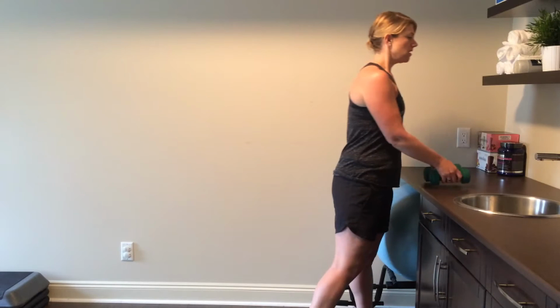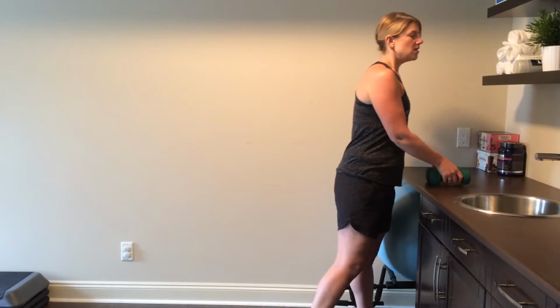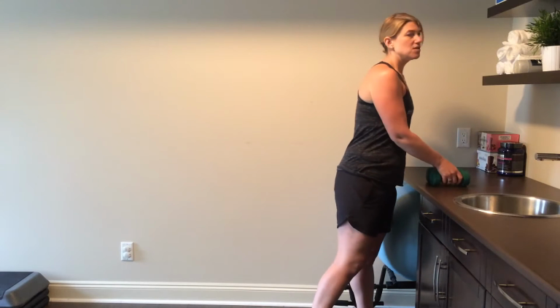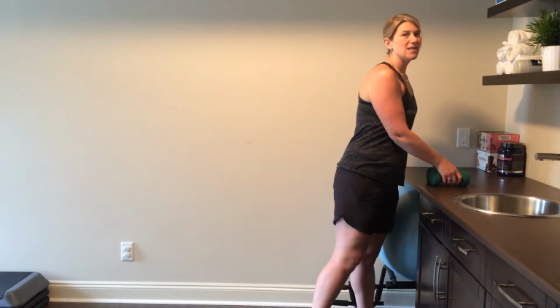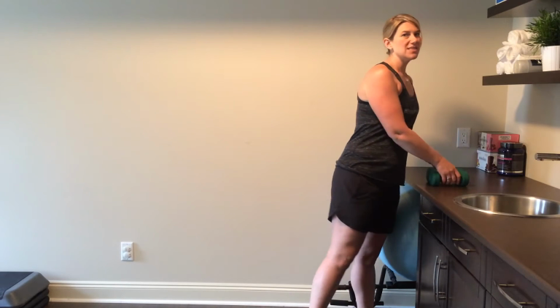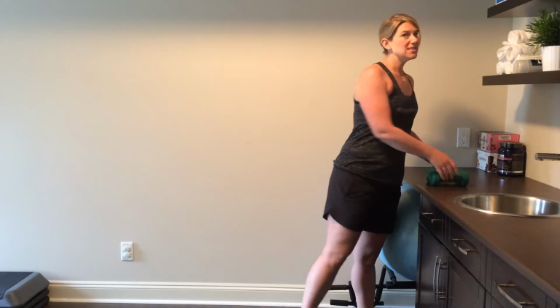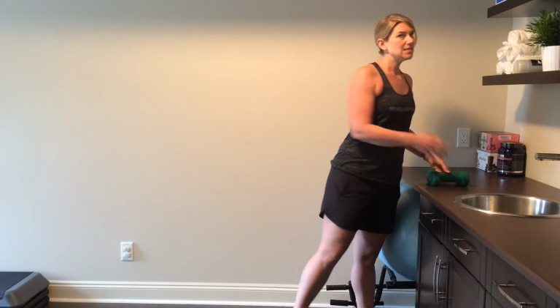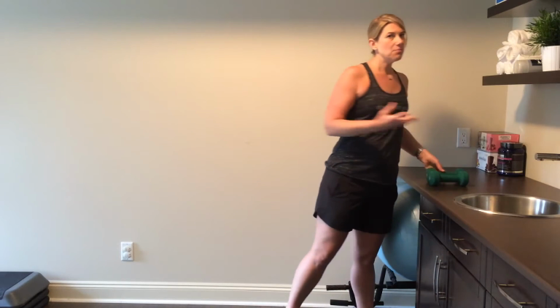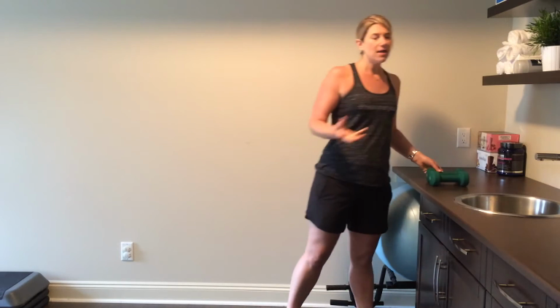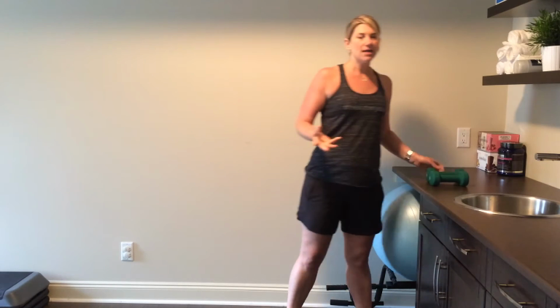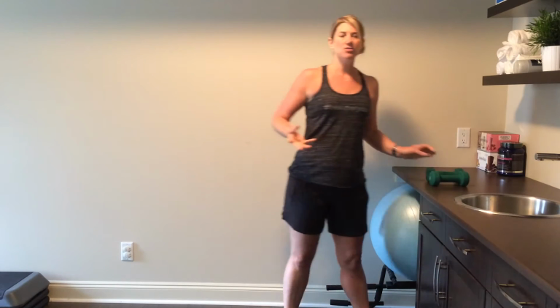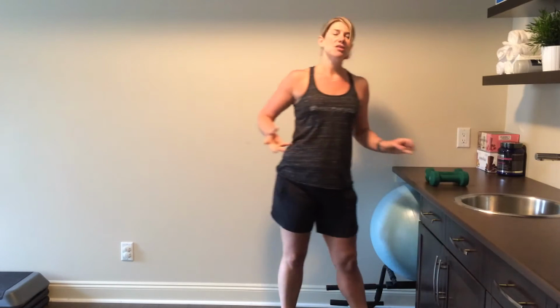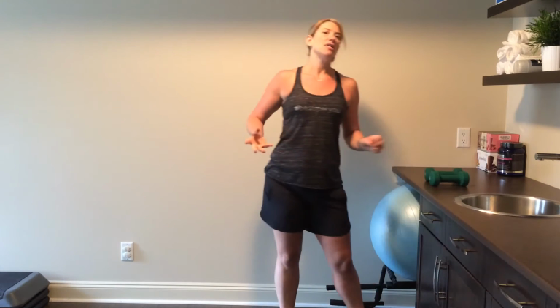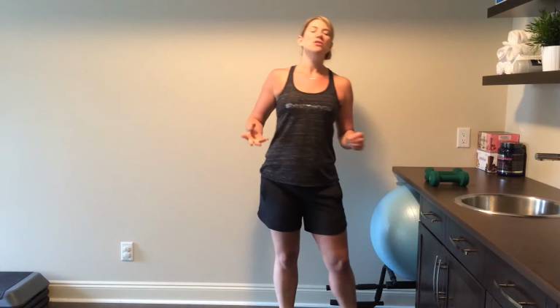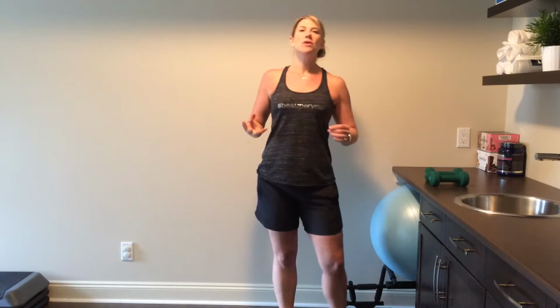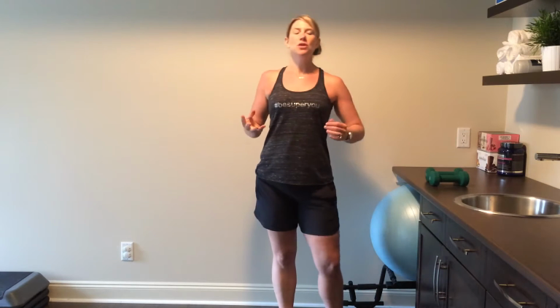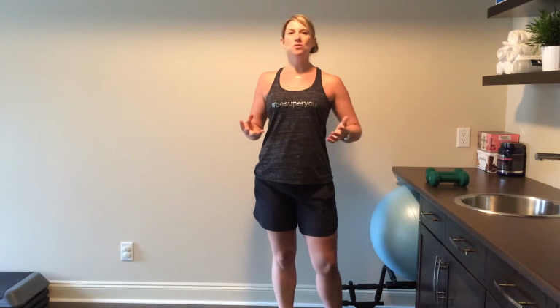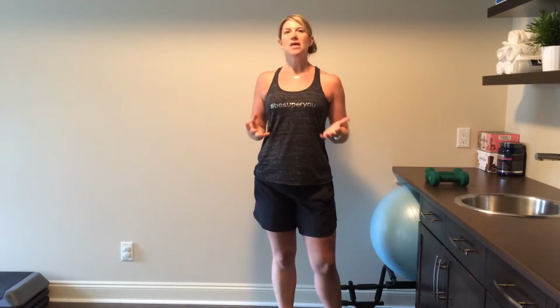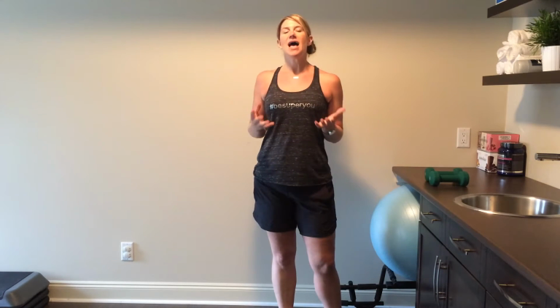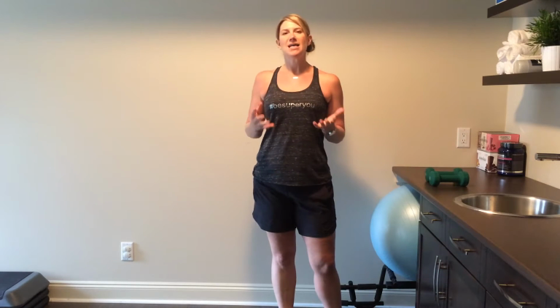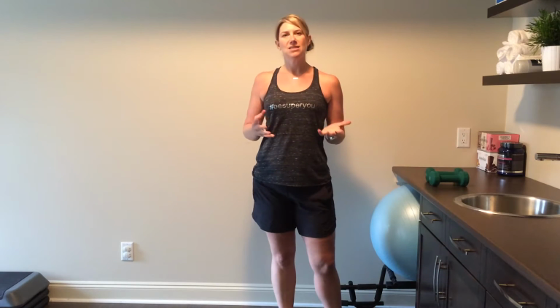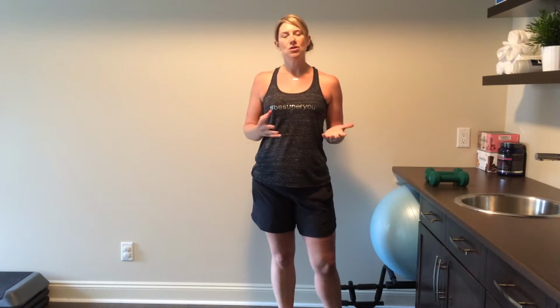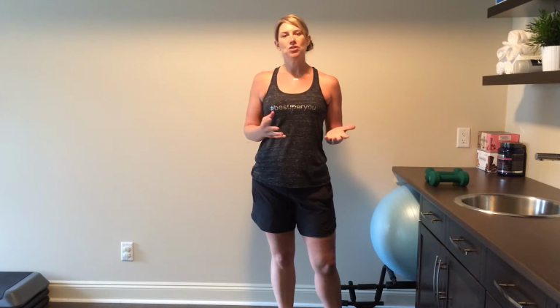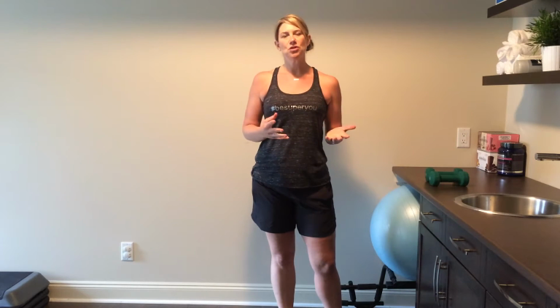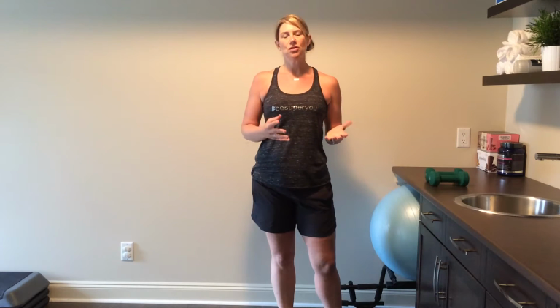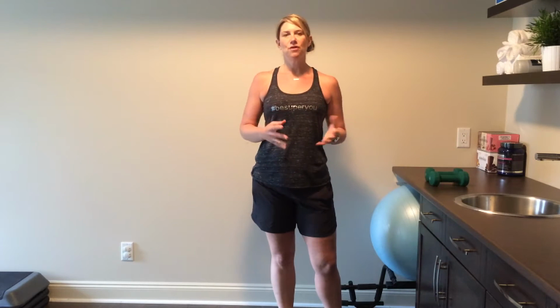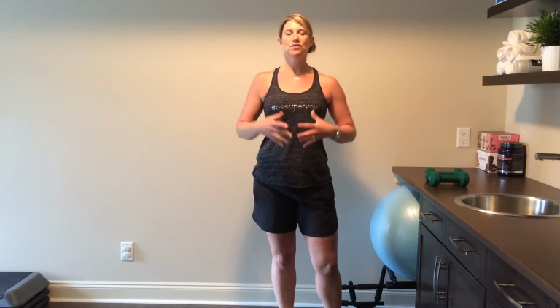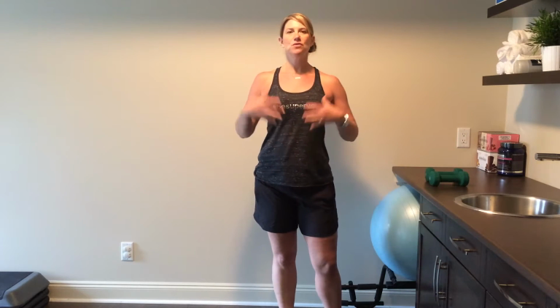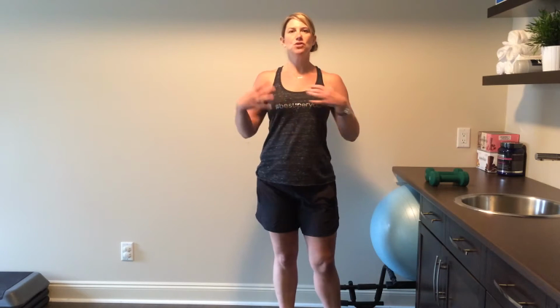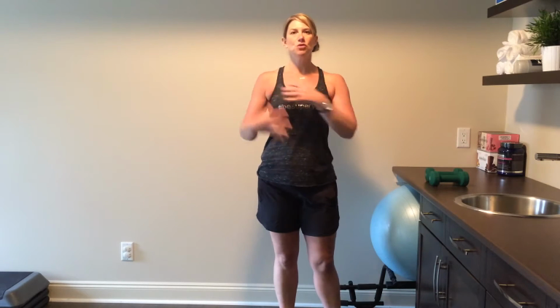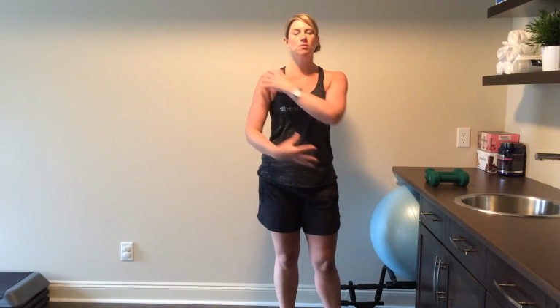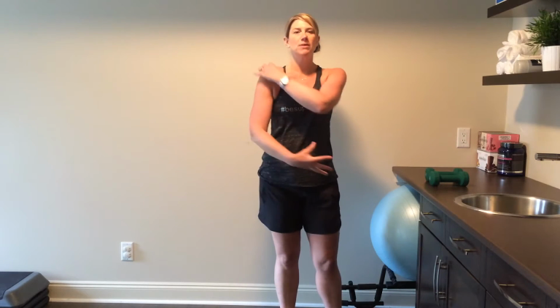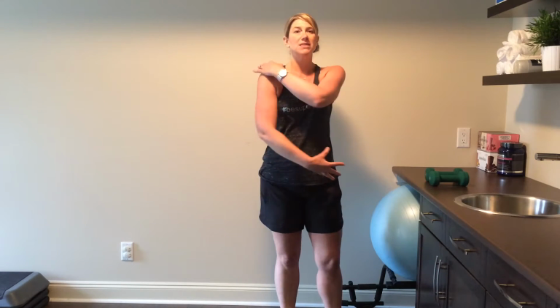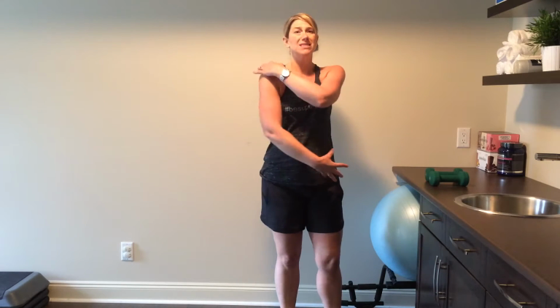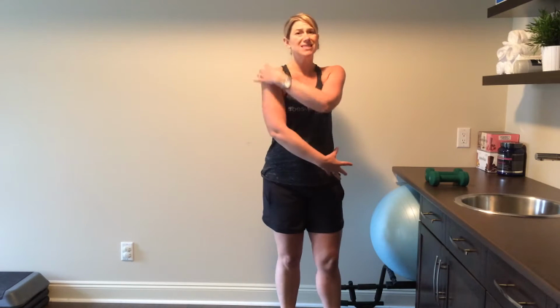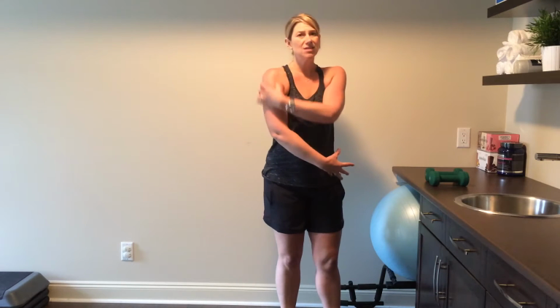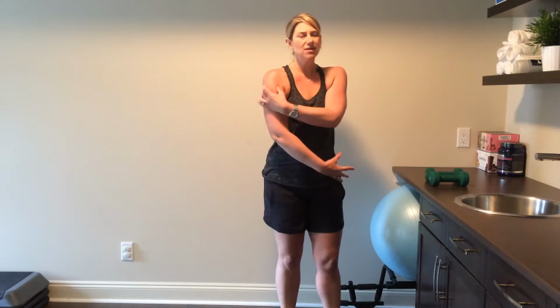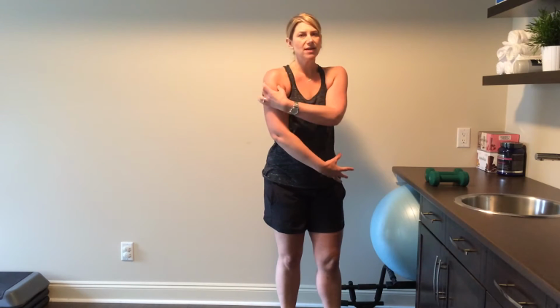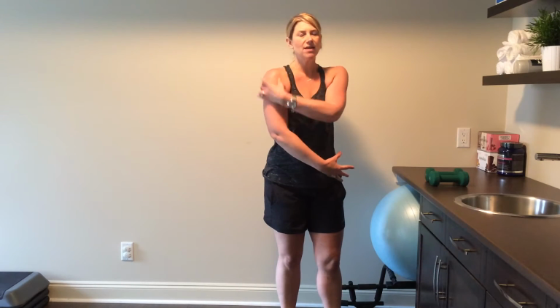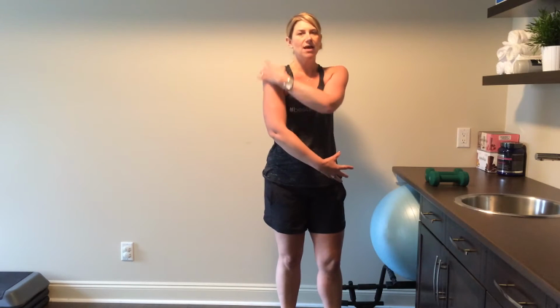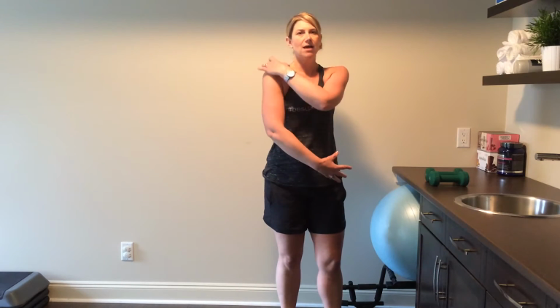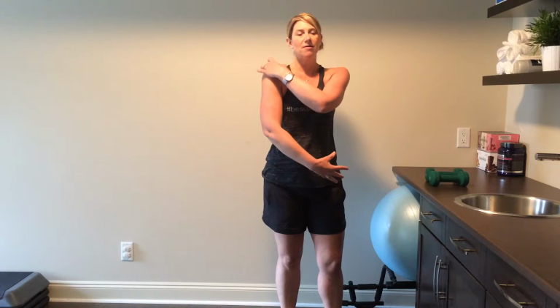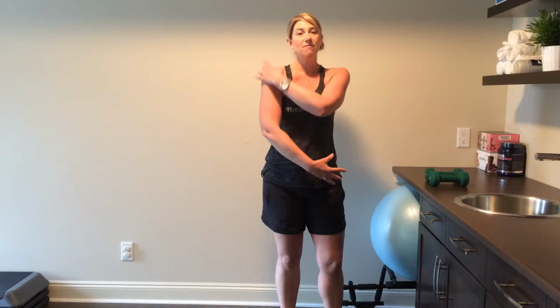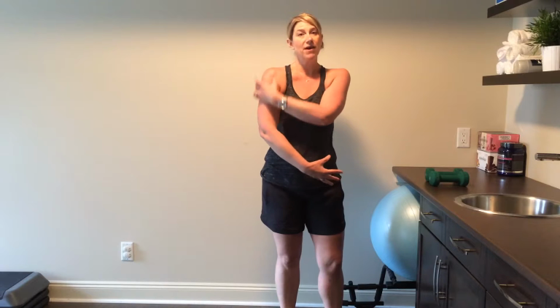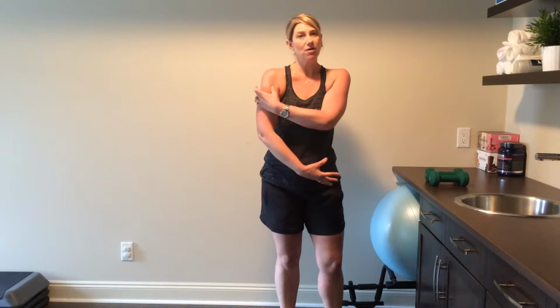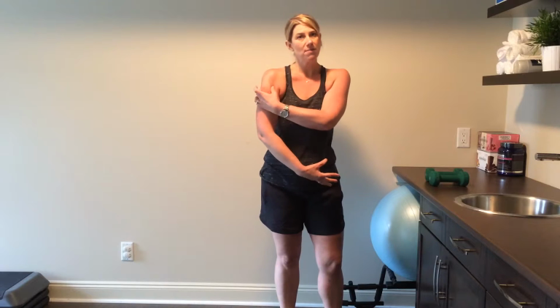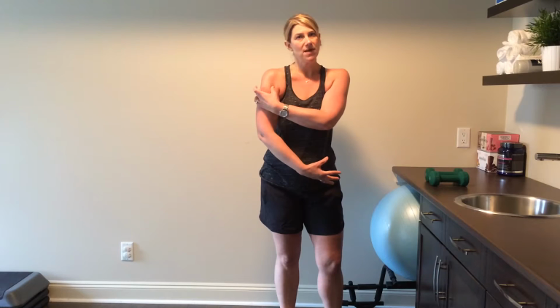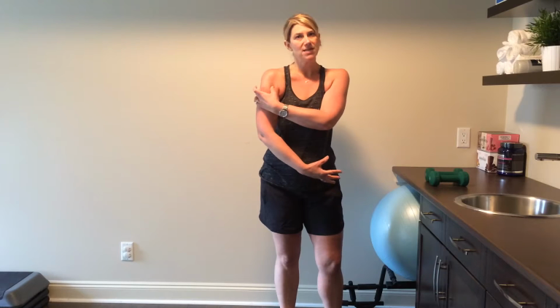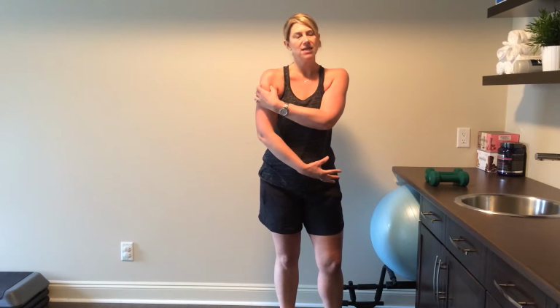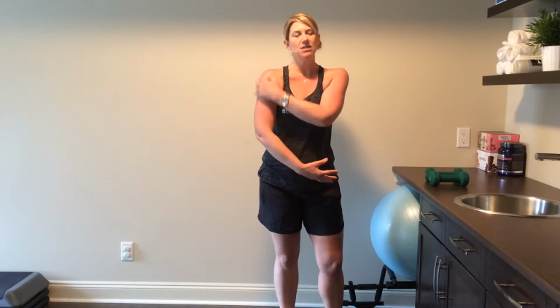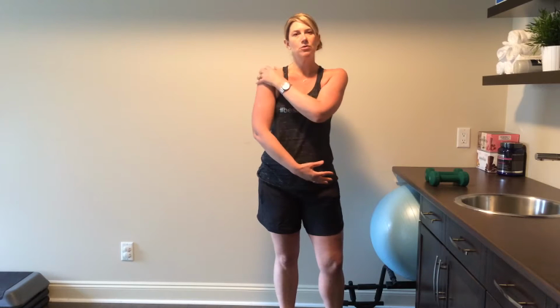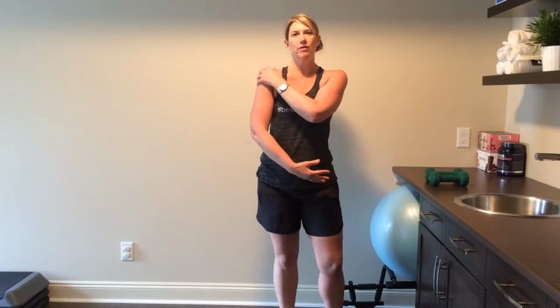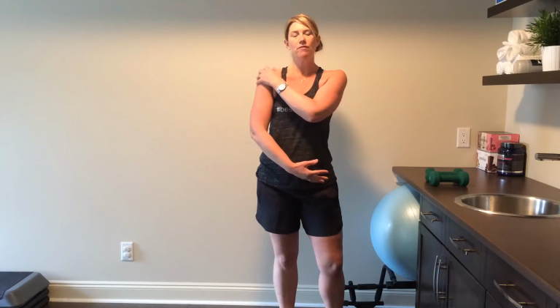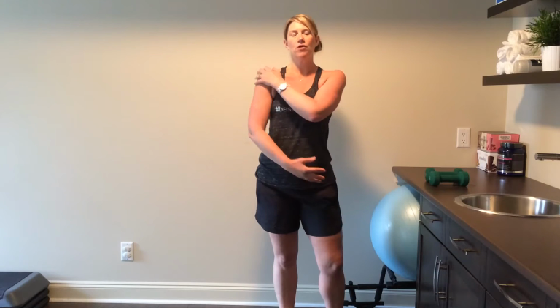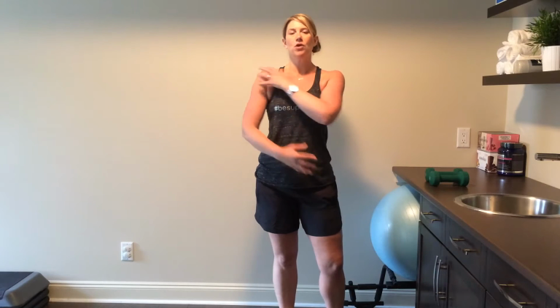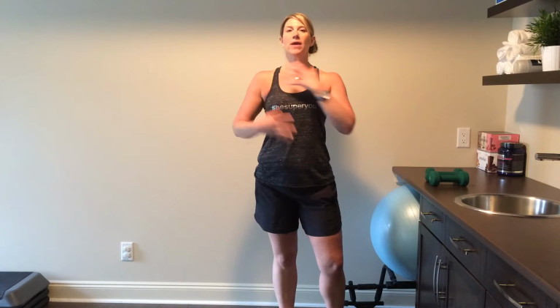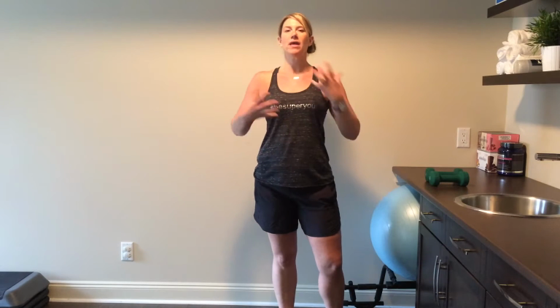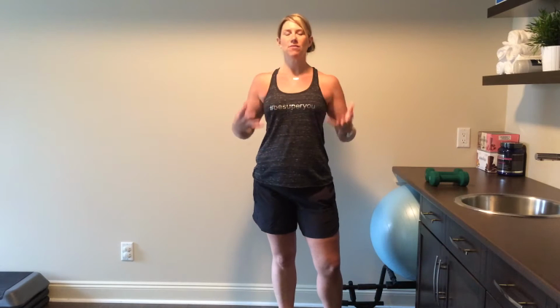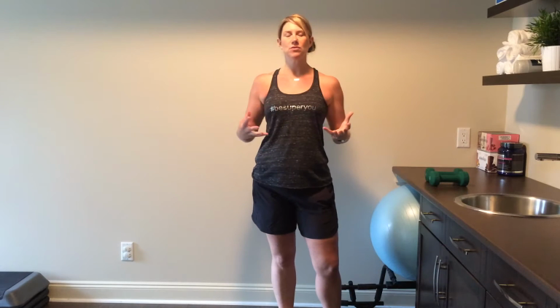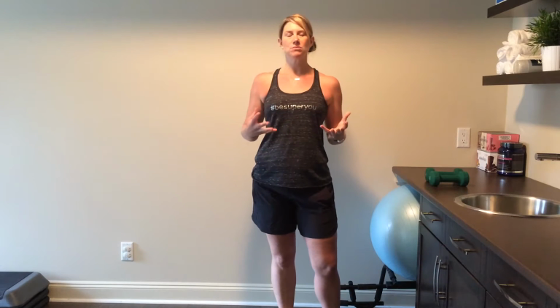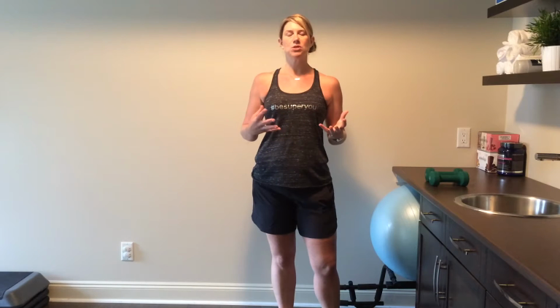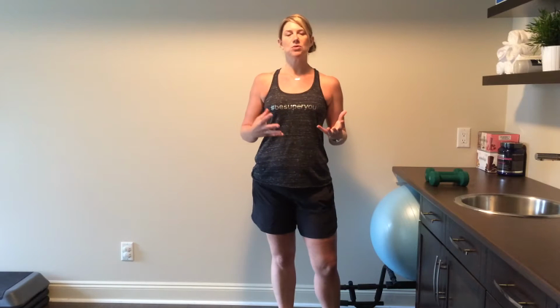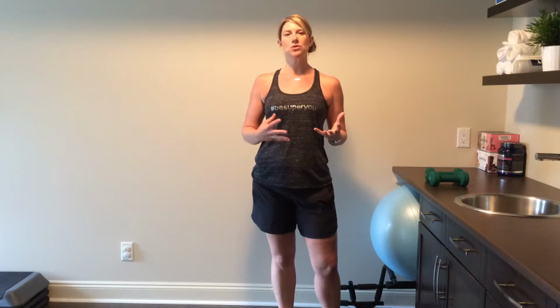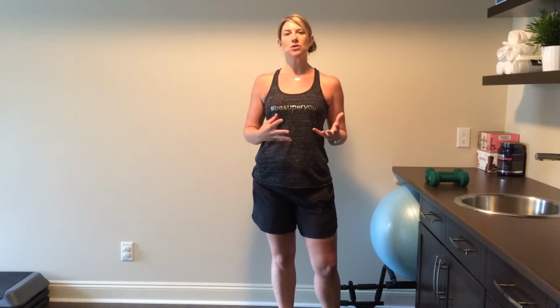That's a simple exercise you can use as an alternative to the shoulder press — it's still going to fire up that deltoid and give you some shoulder strength.